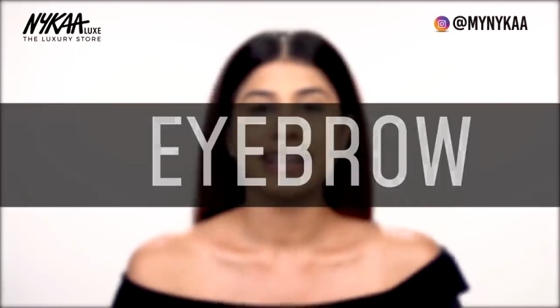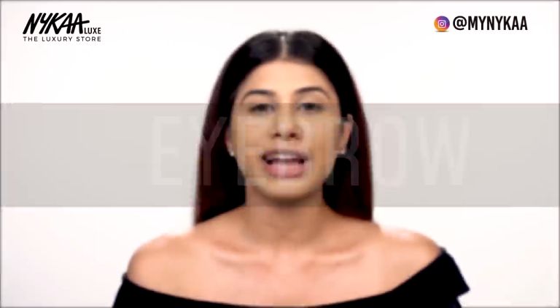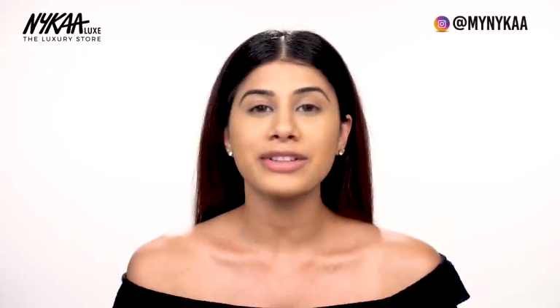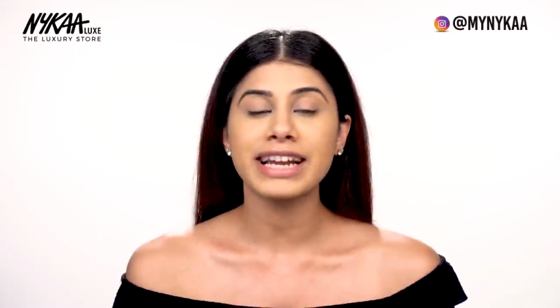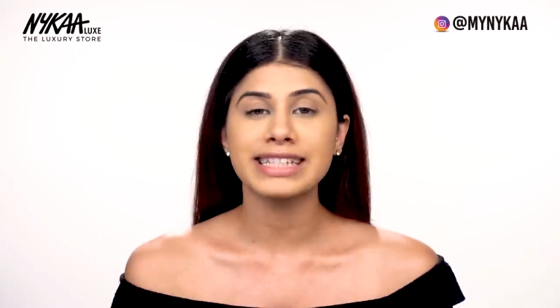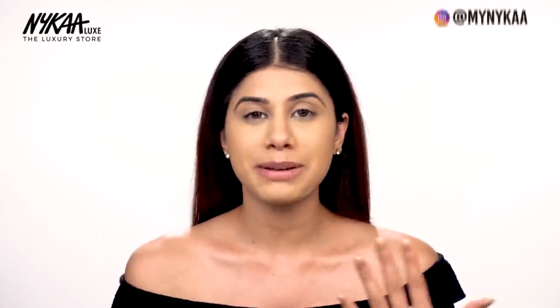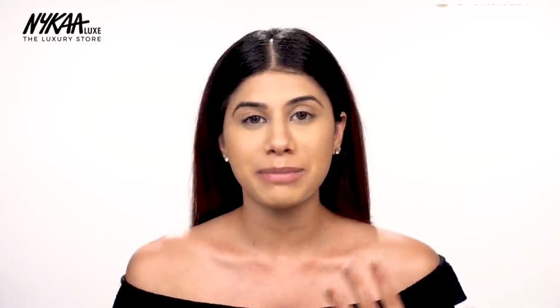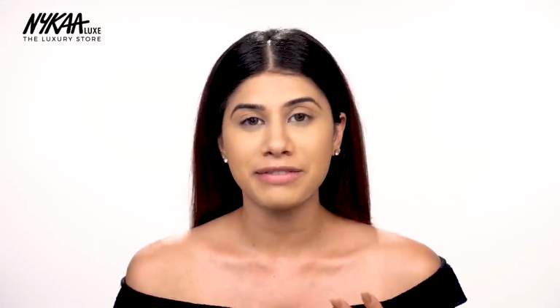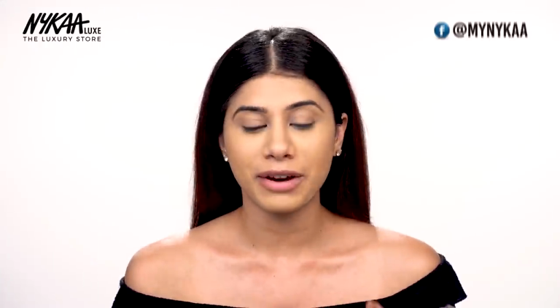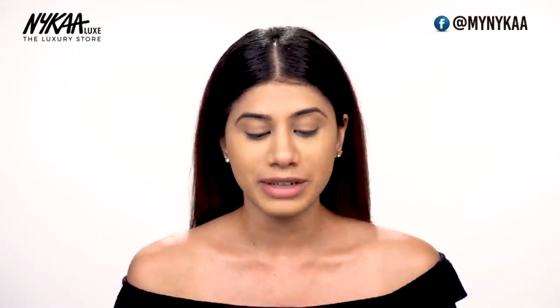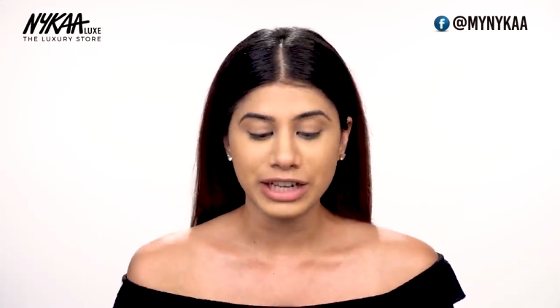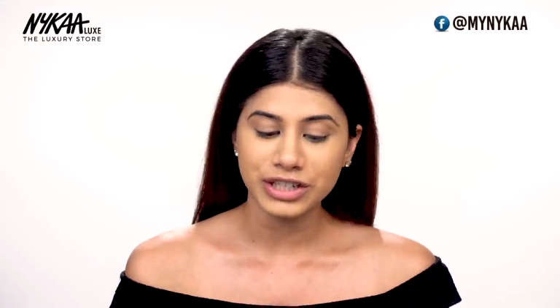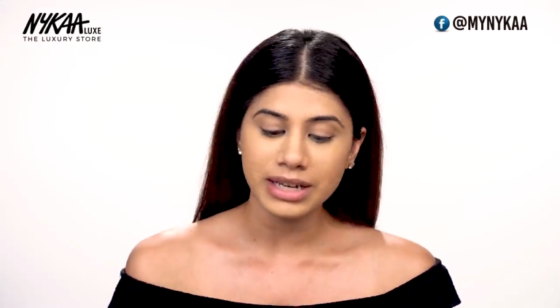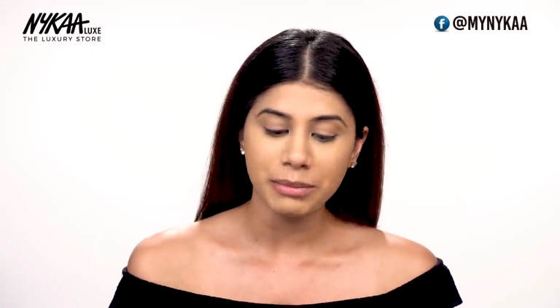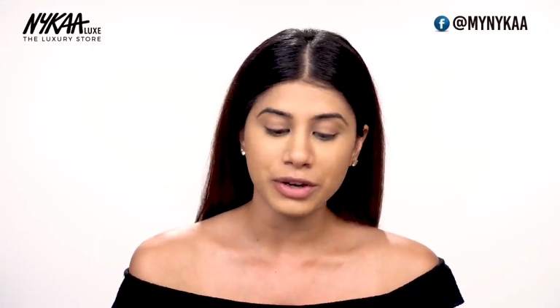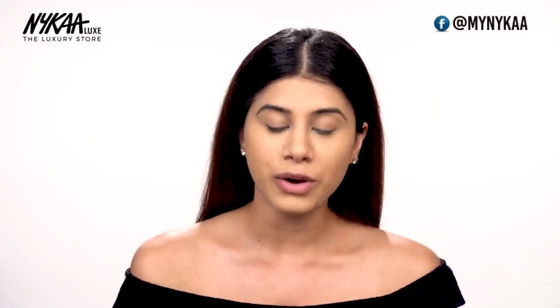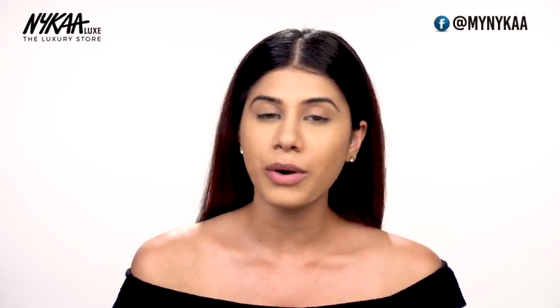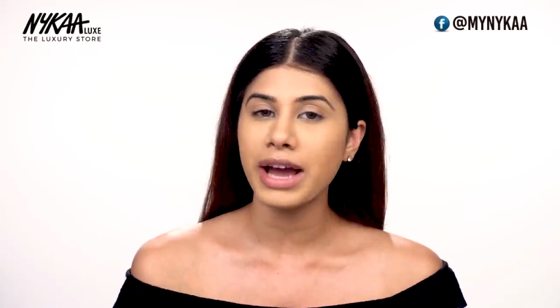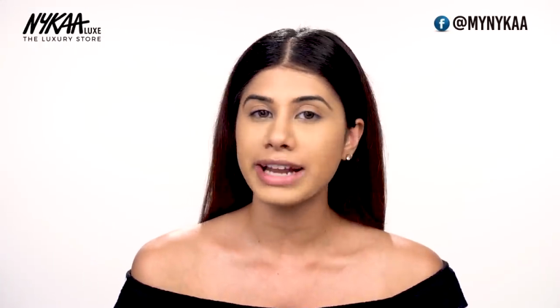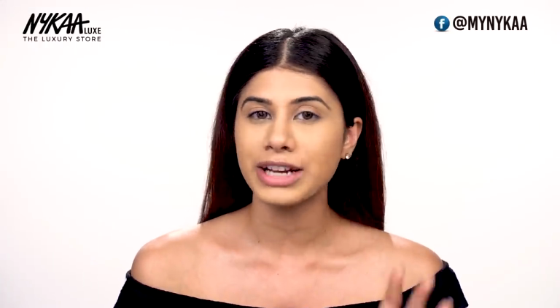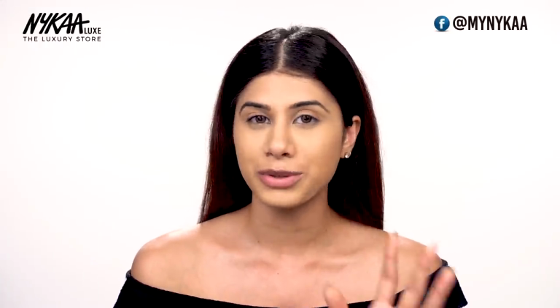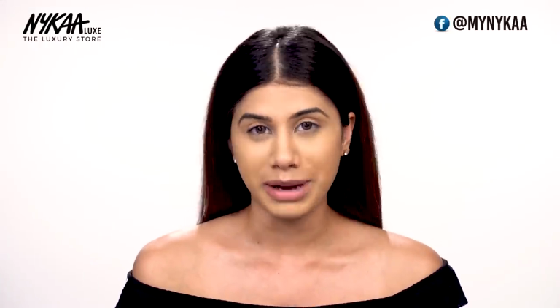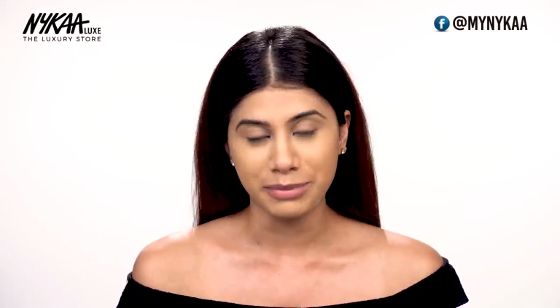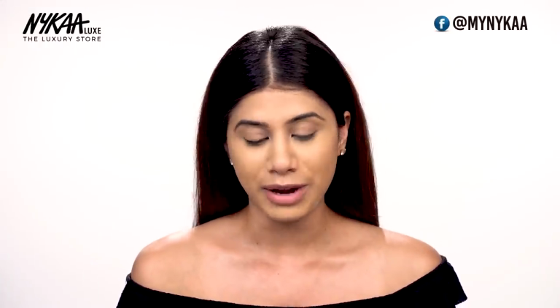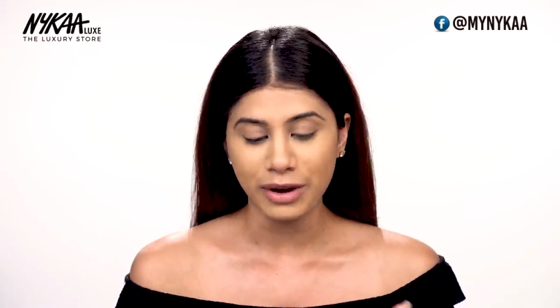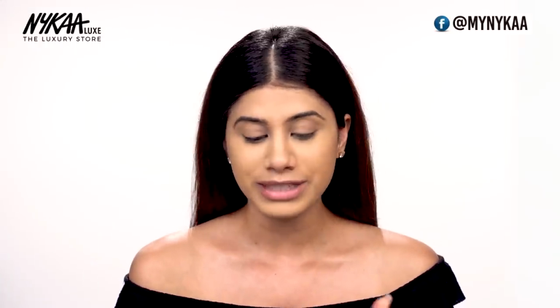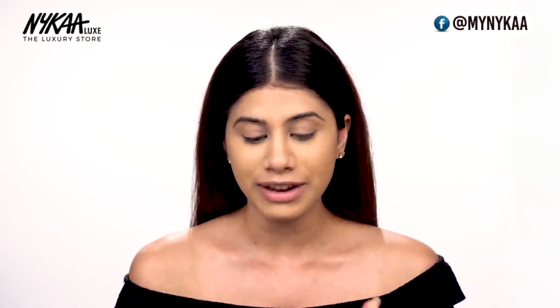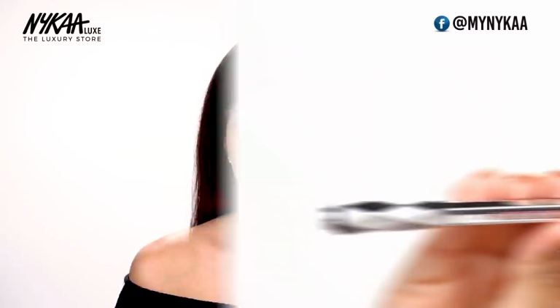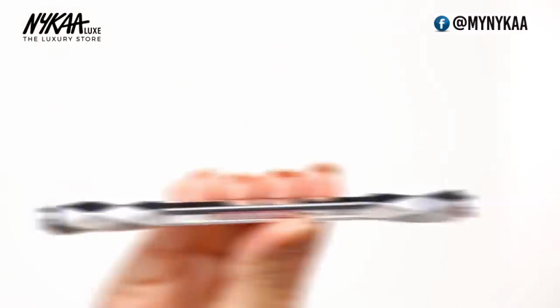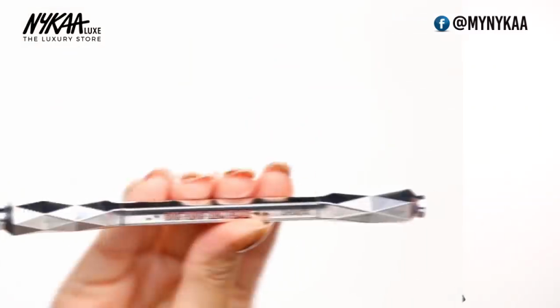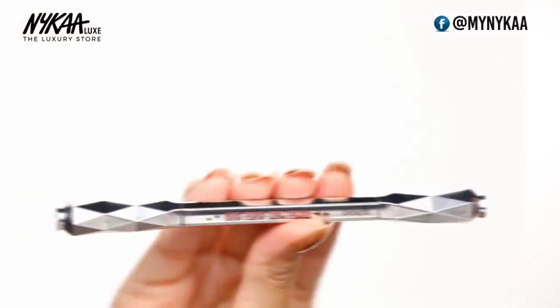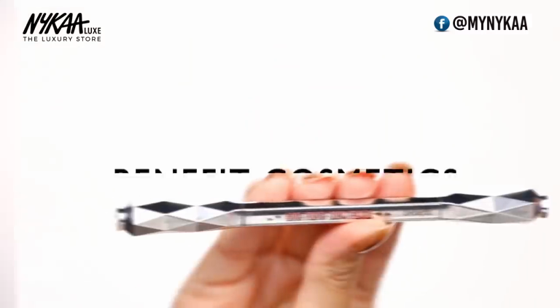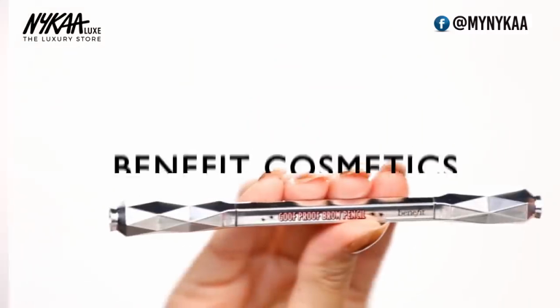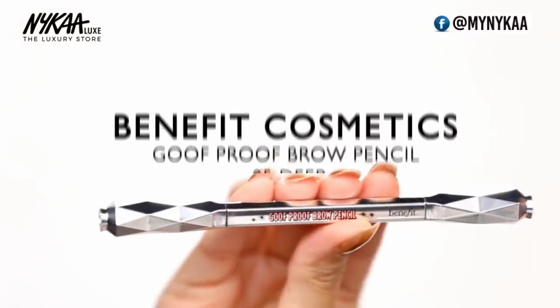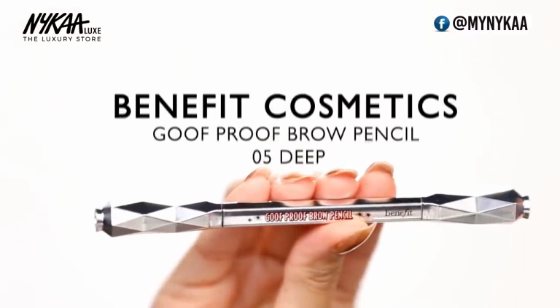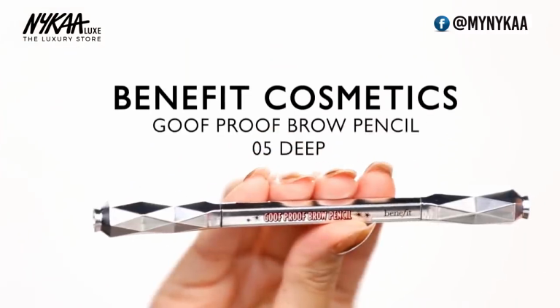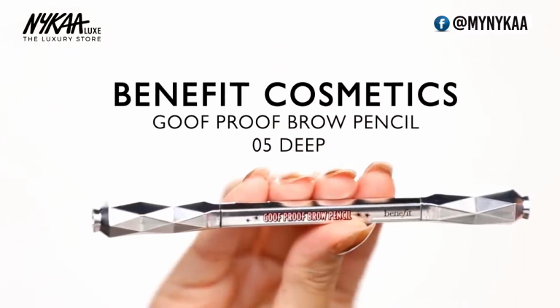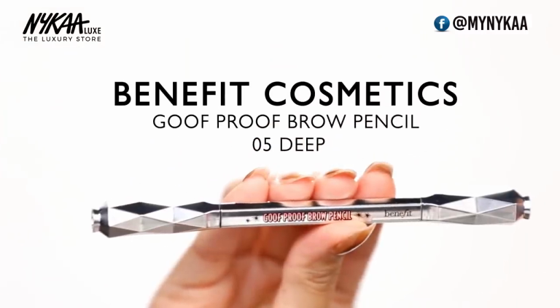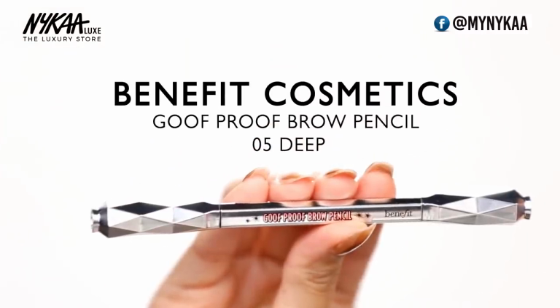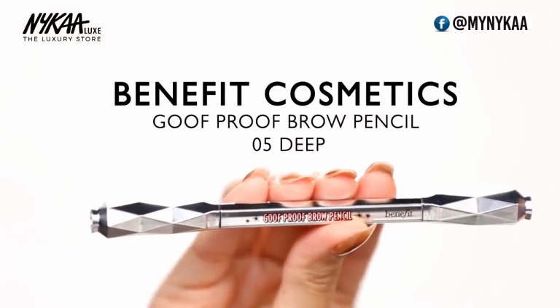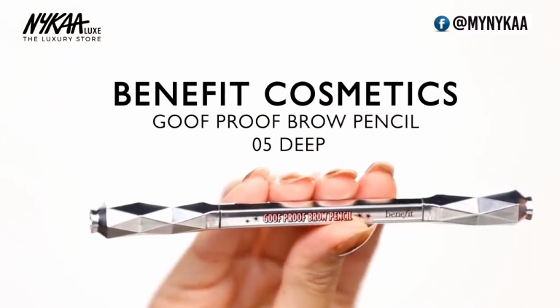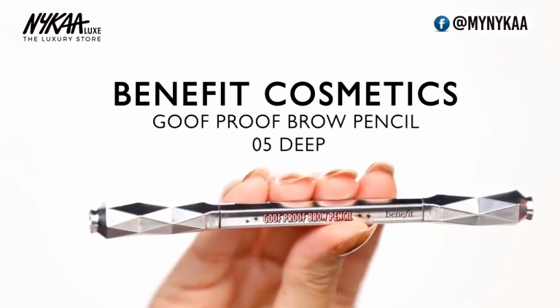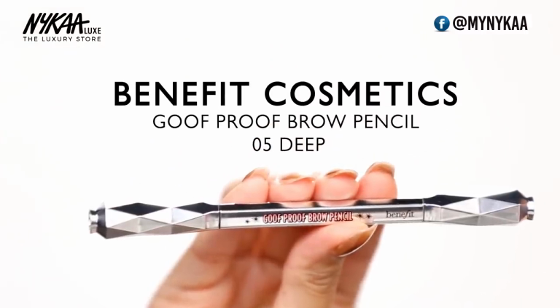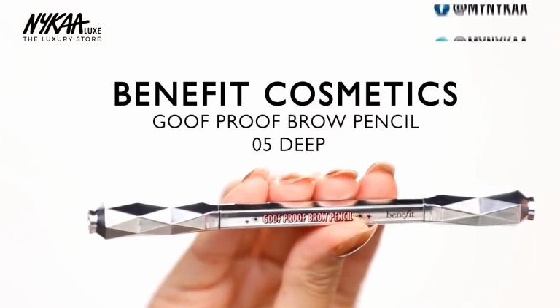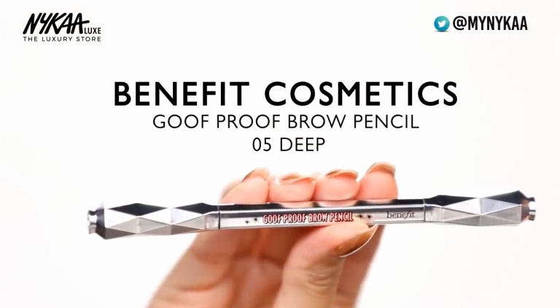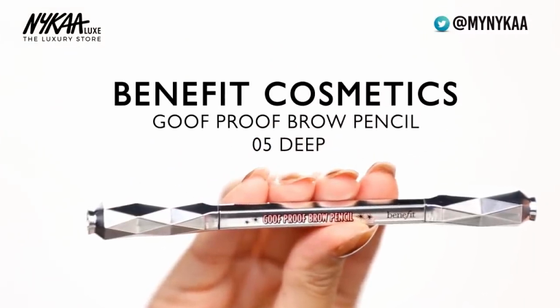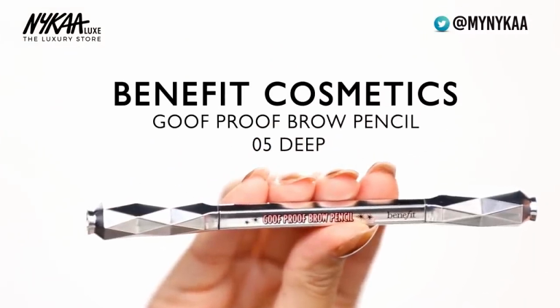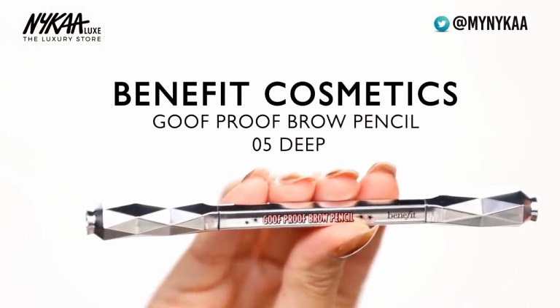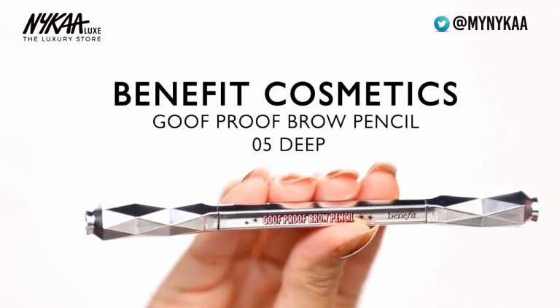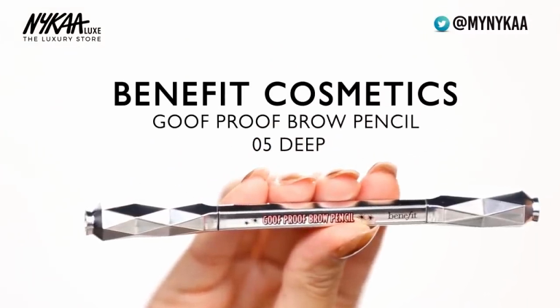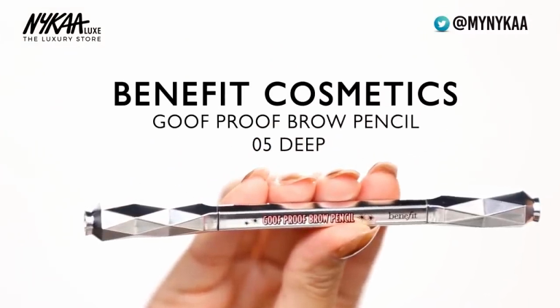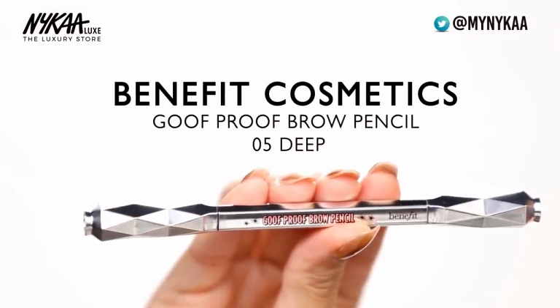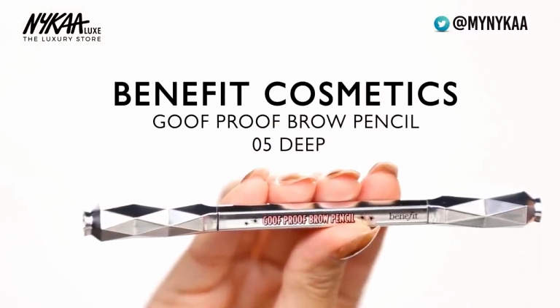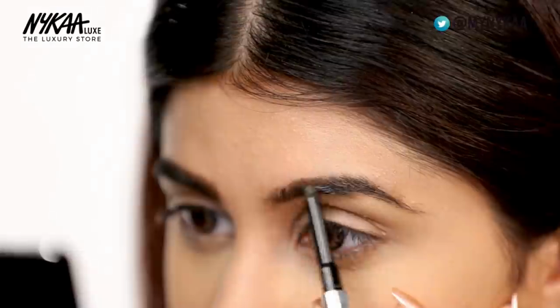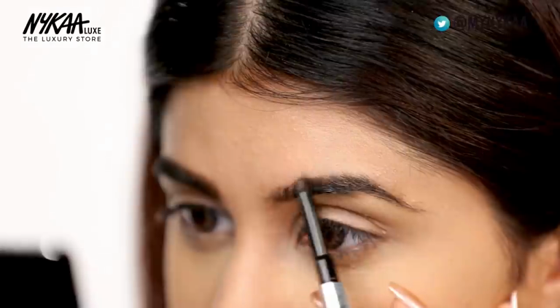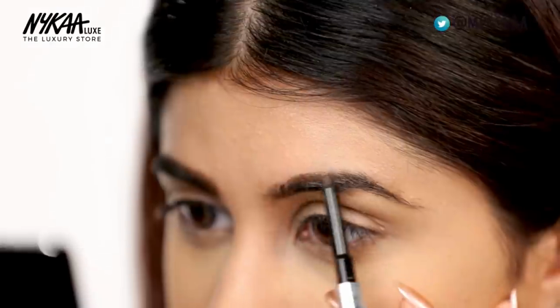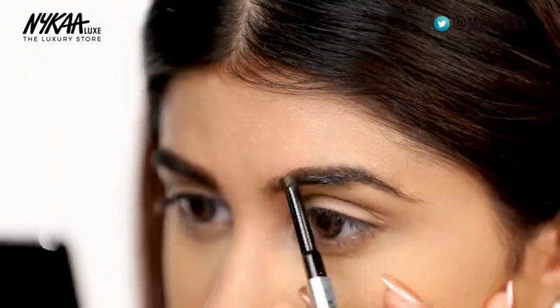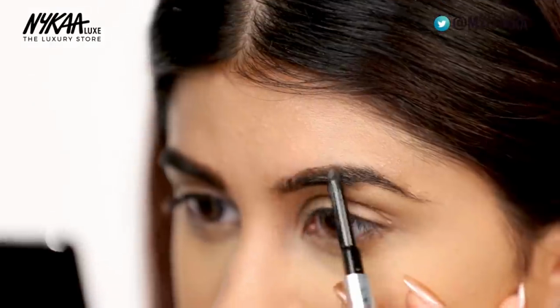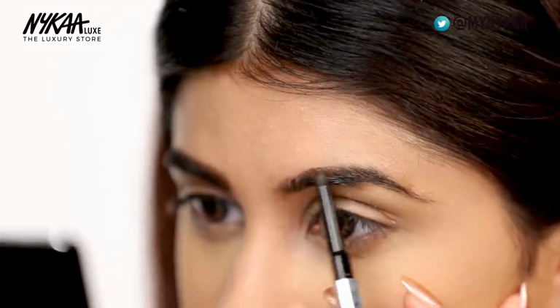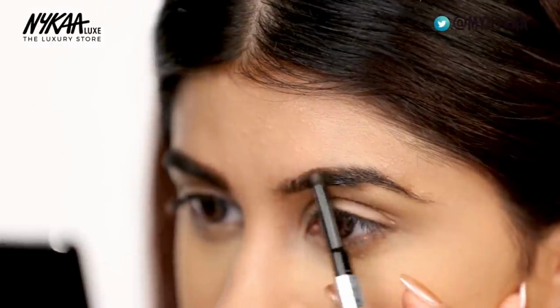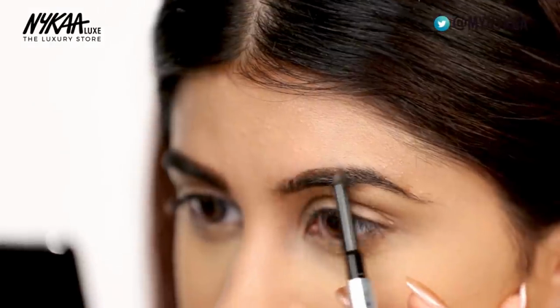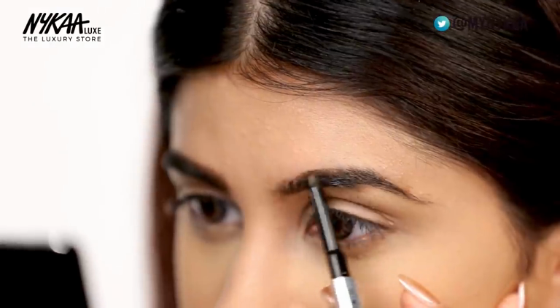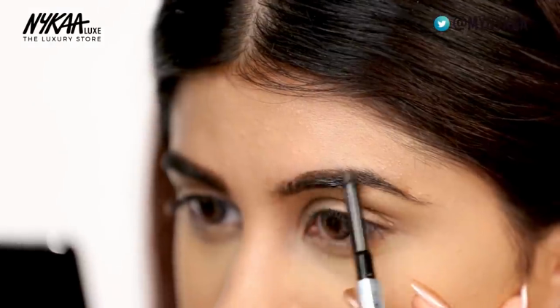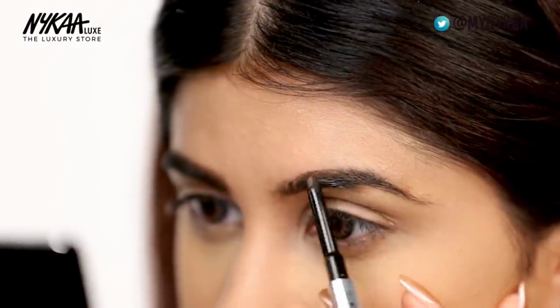Now that I've set my foundation, I'm going to go ahead and do my brows. And for that I'm going to take the Benefit Goof Proof Brow Pencil in shade number 5.